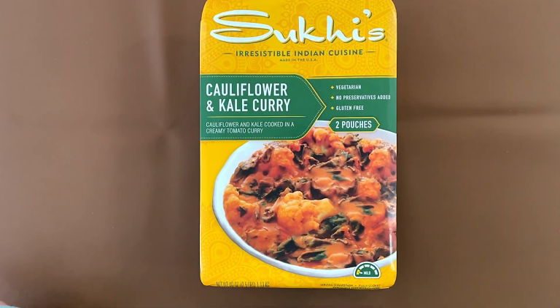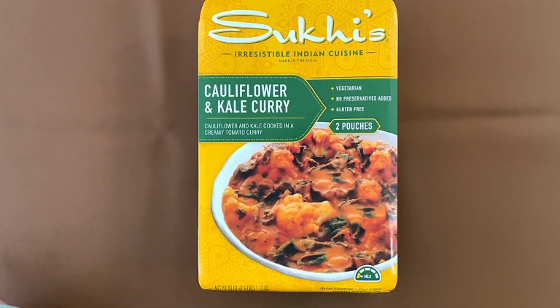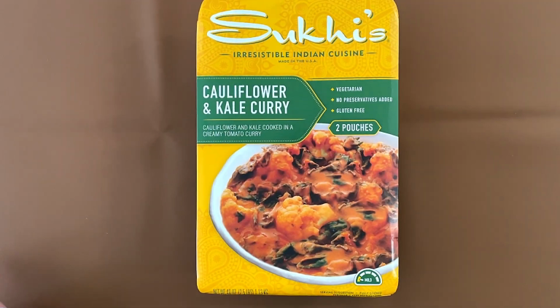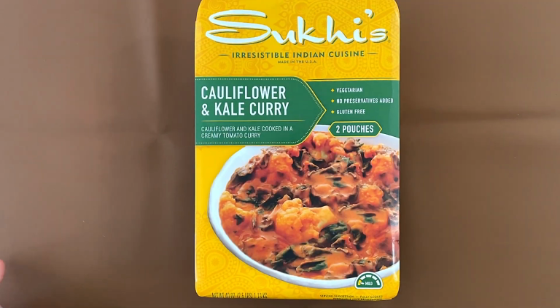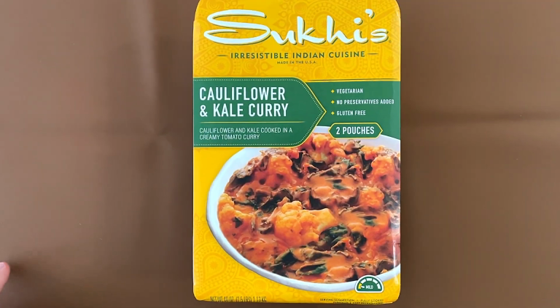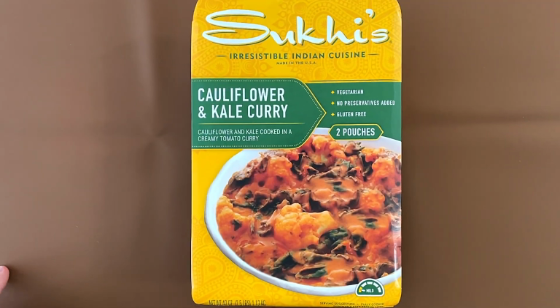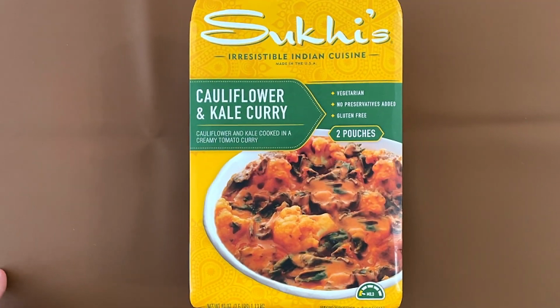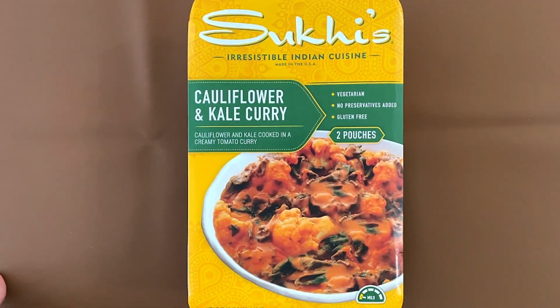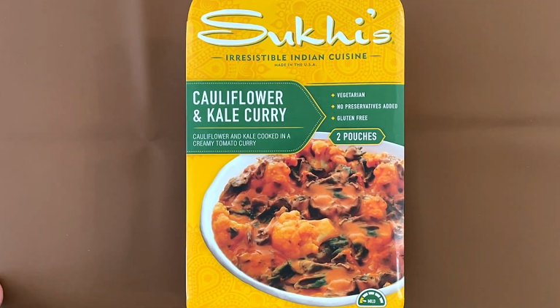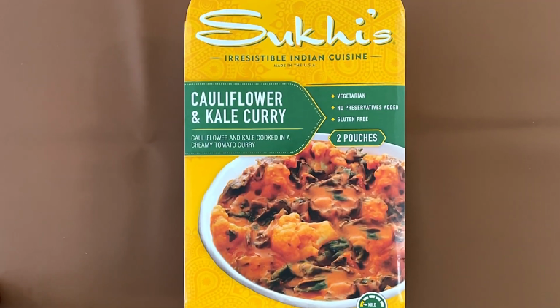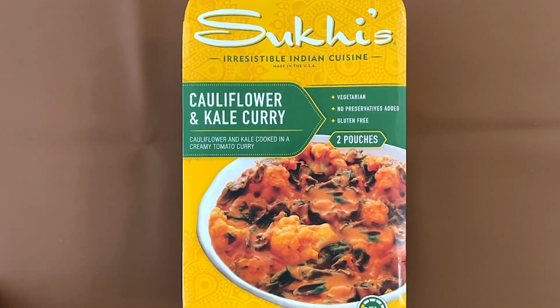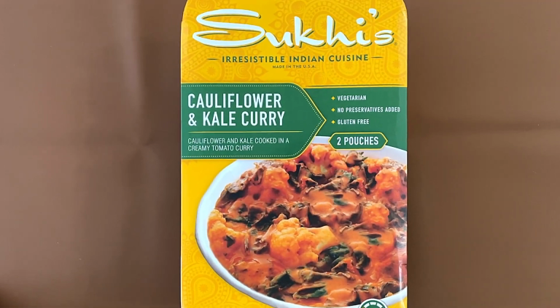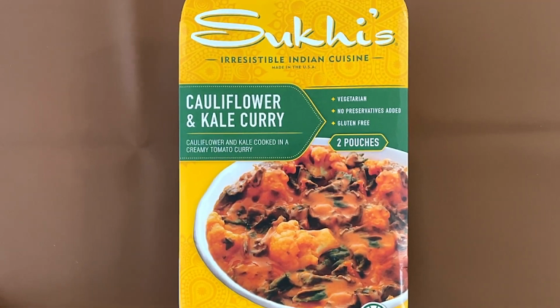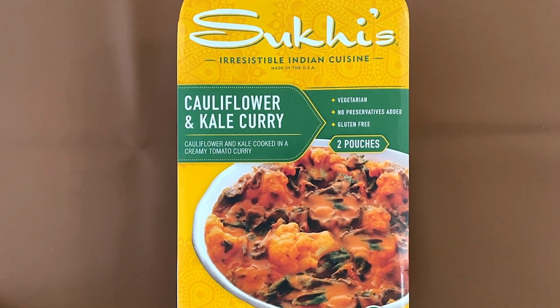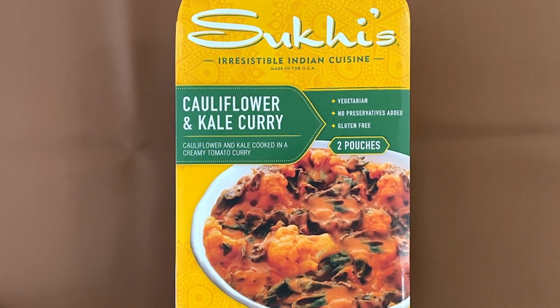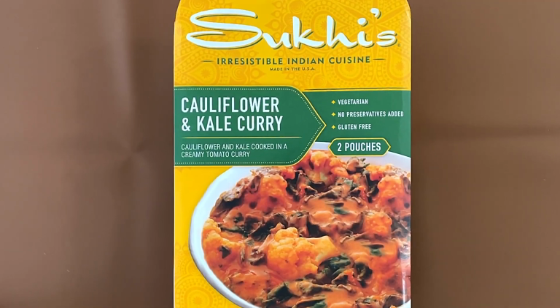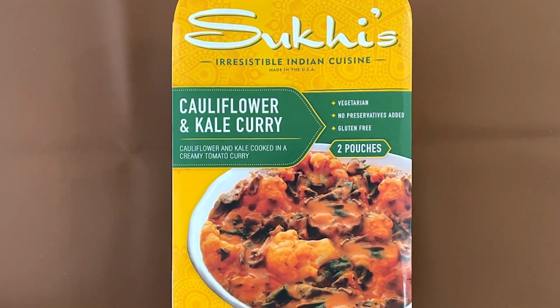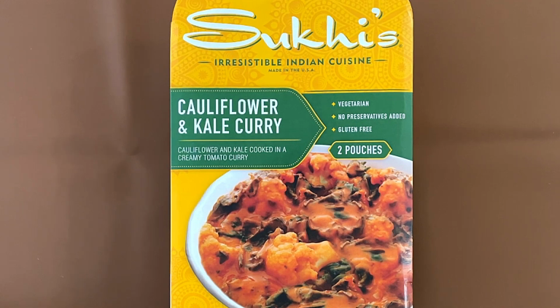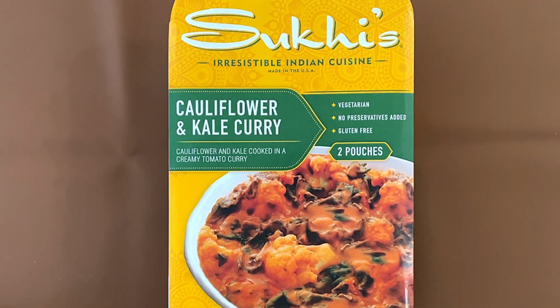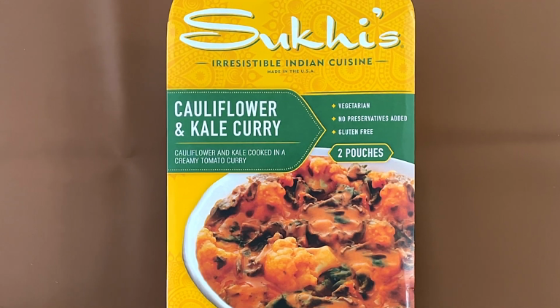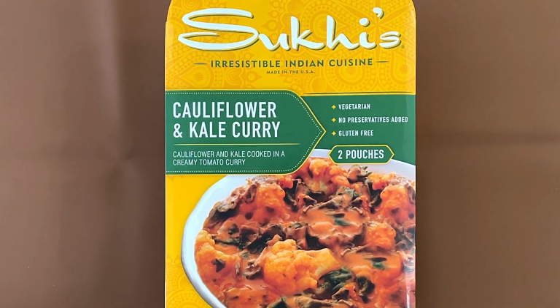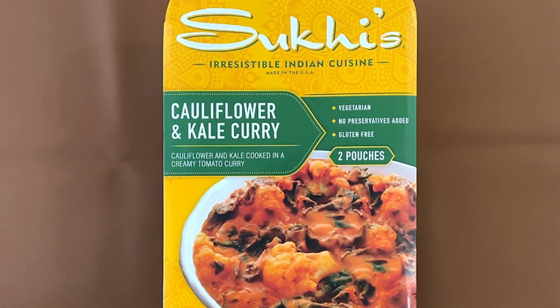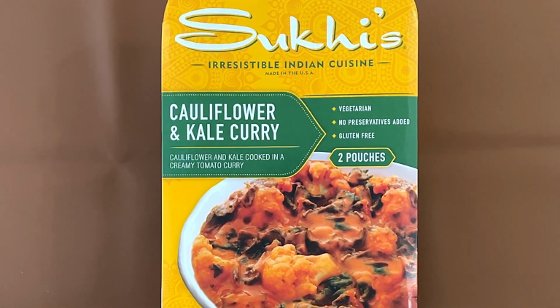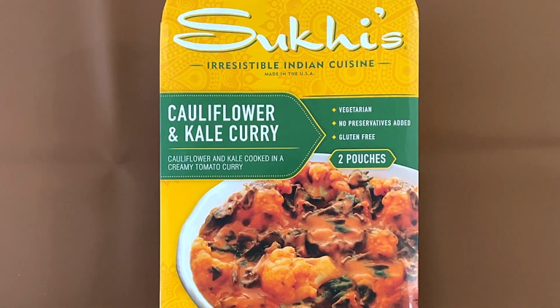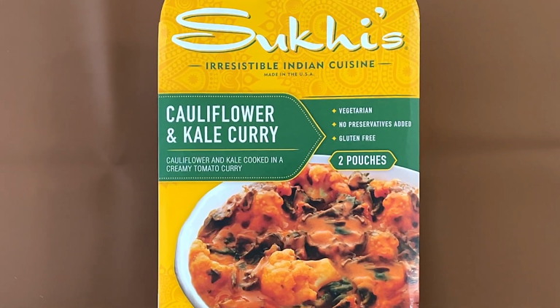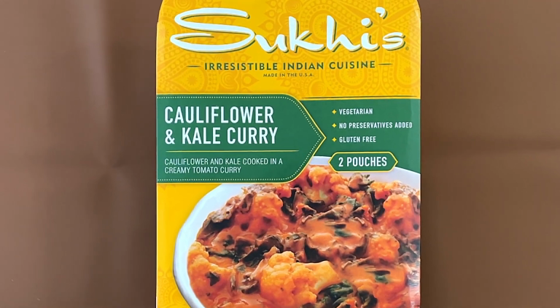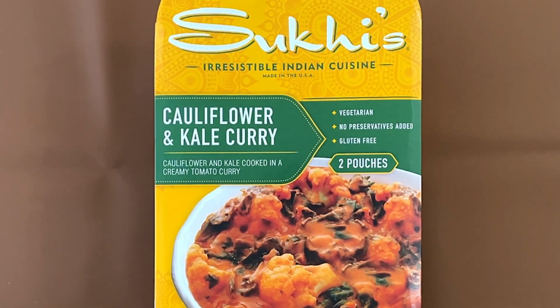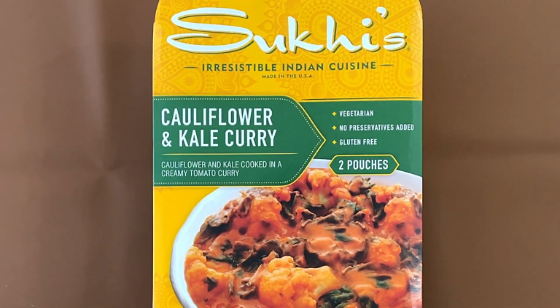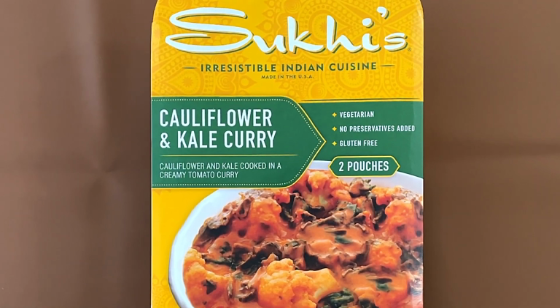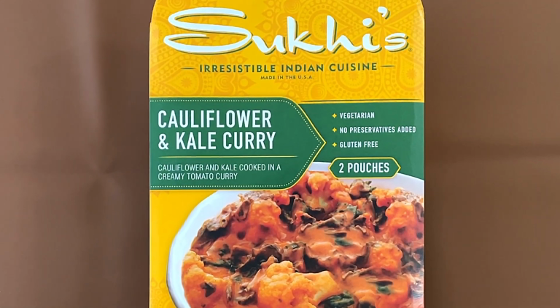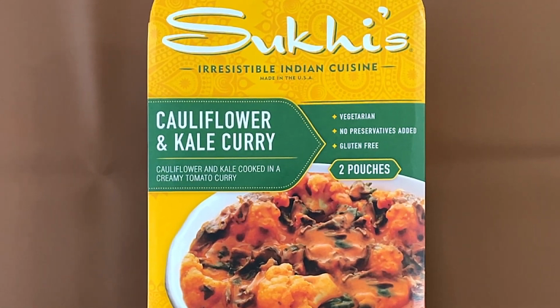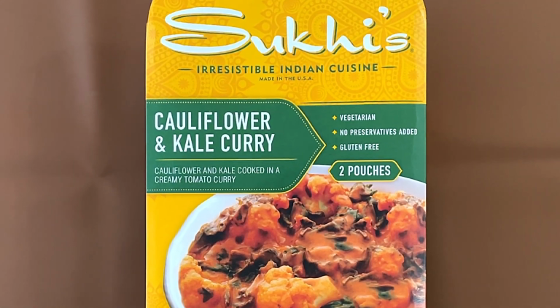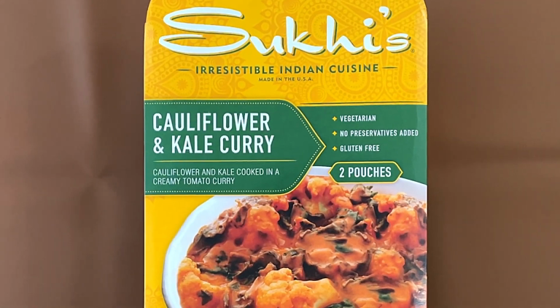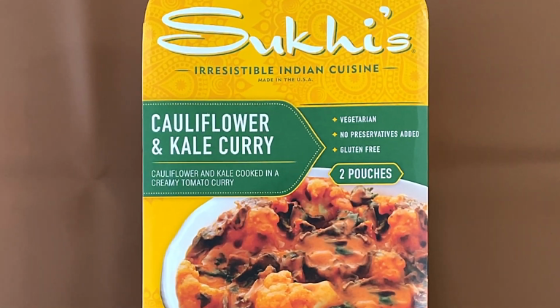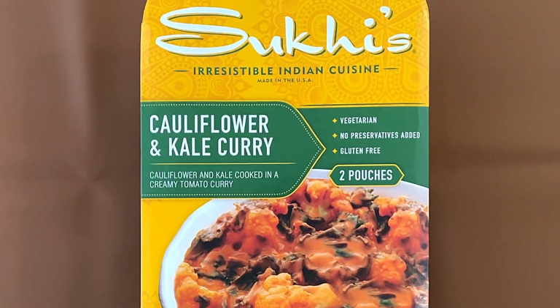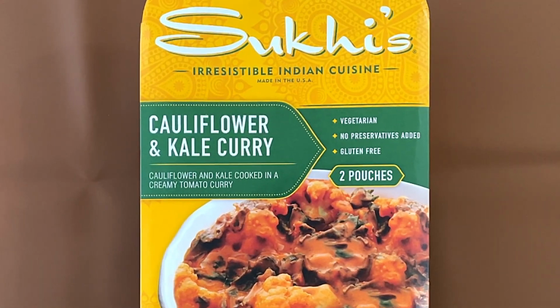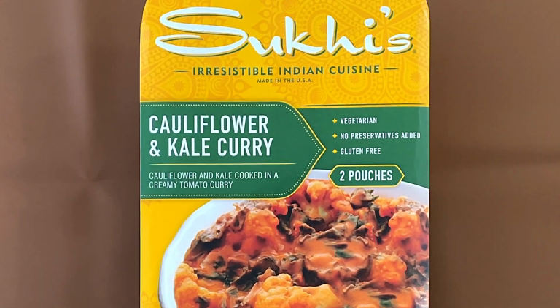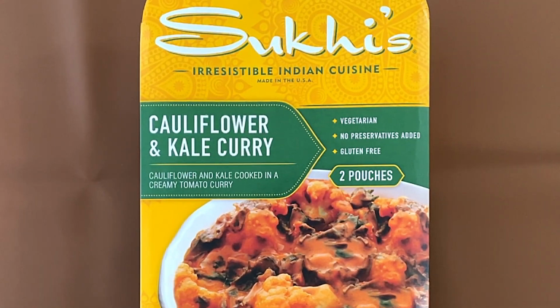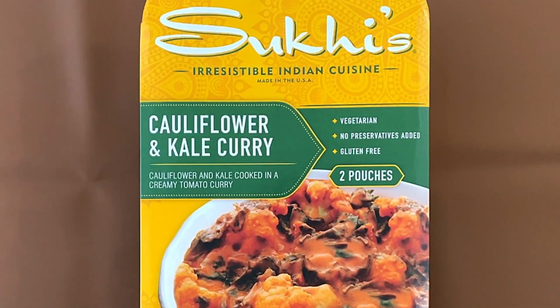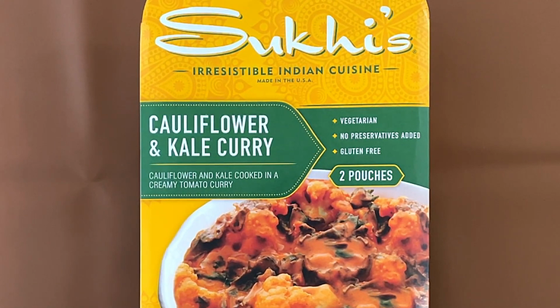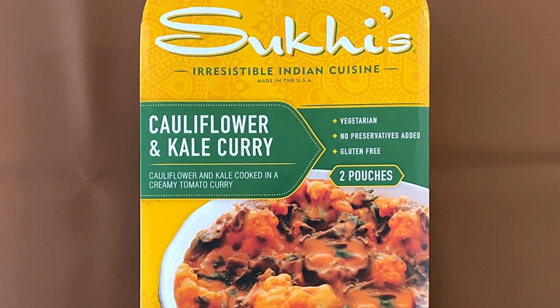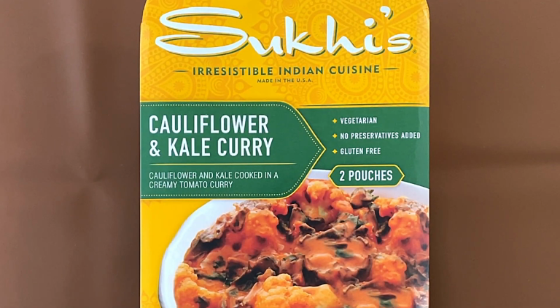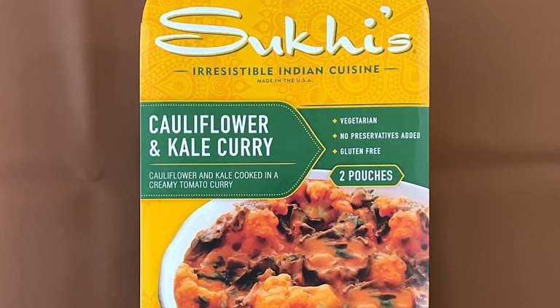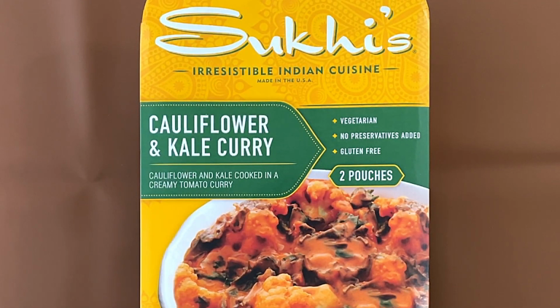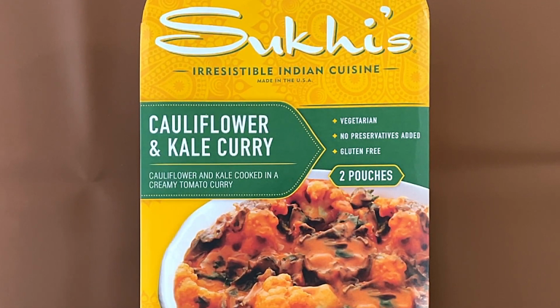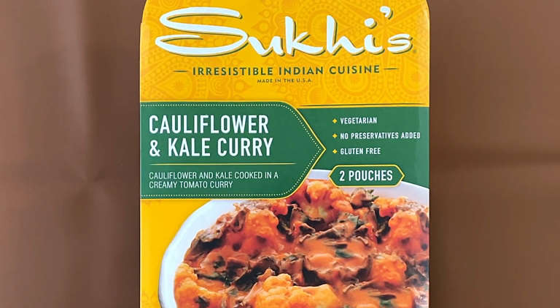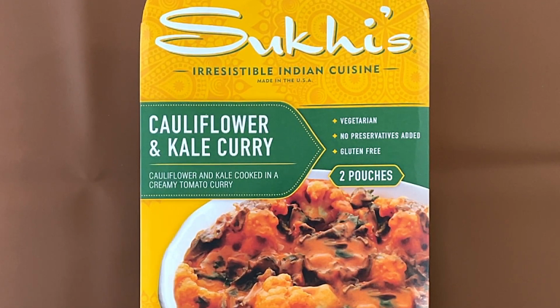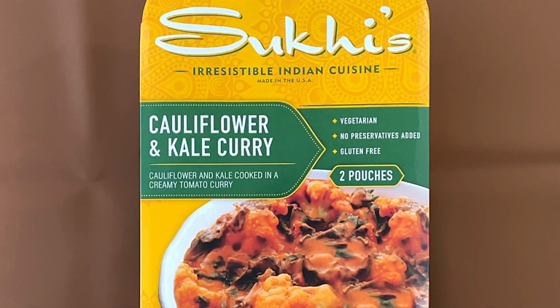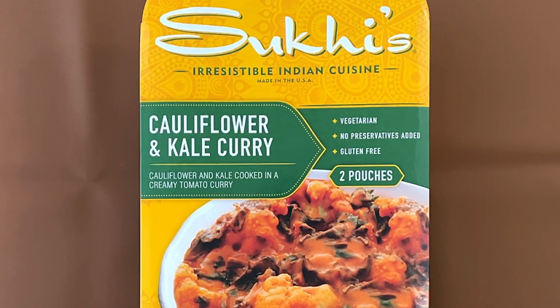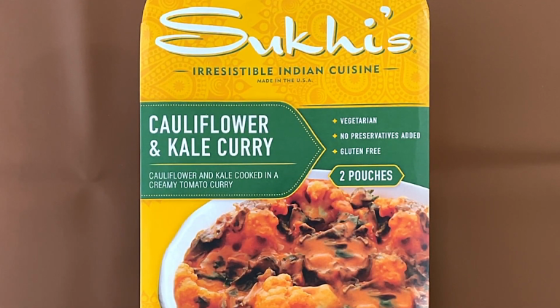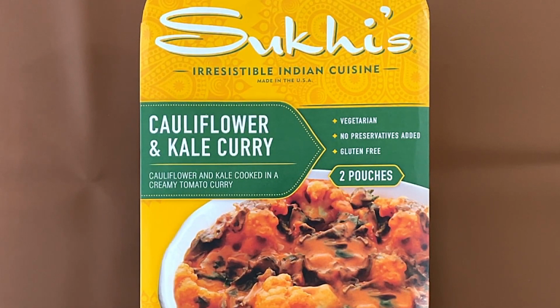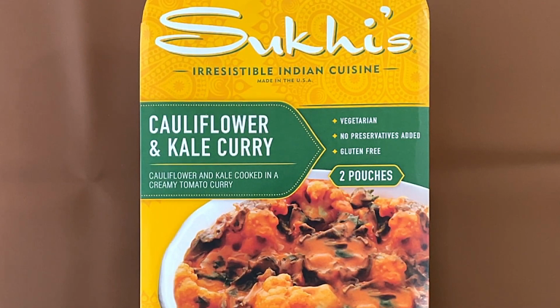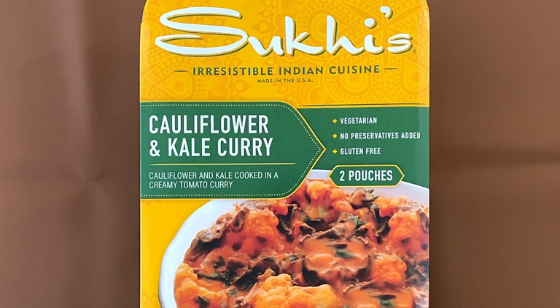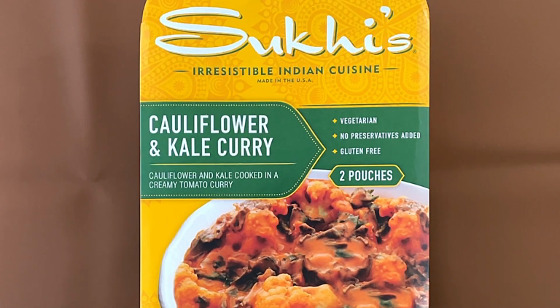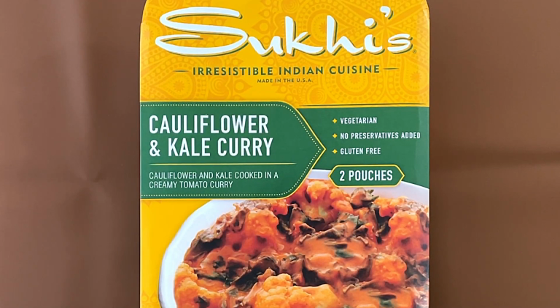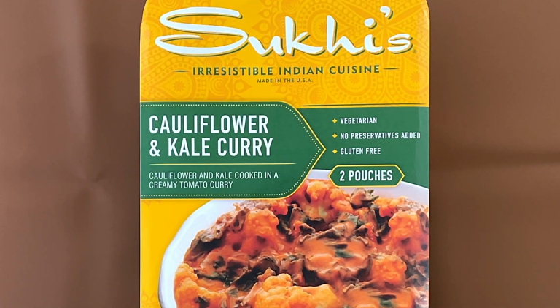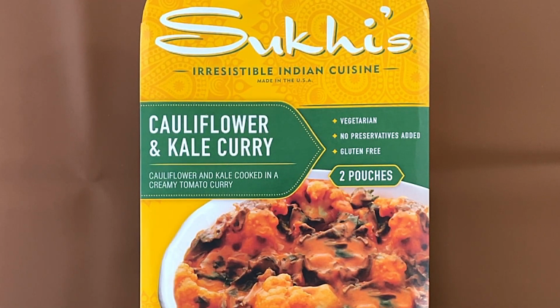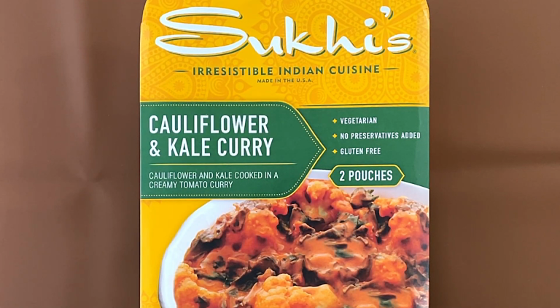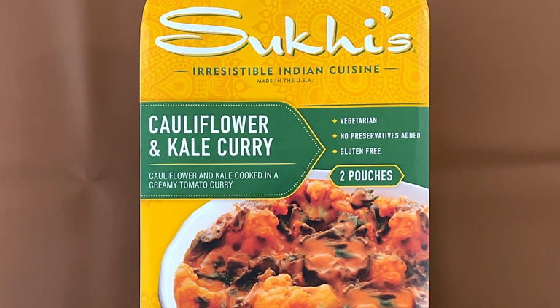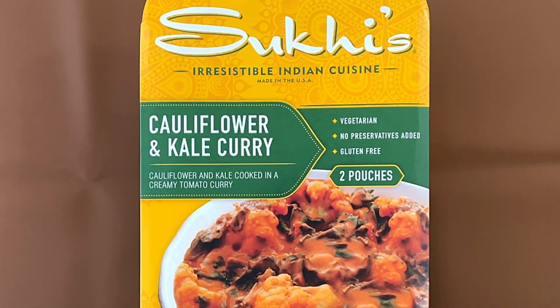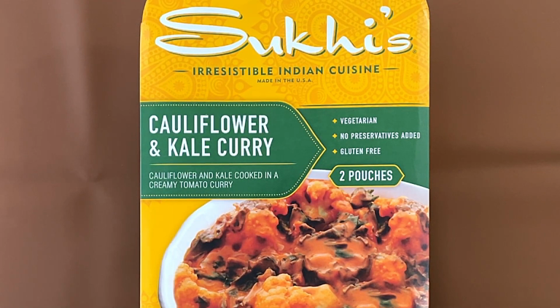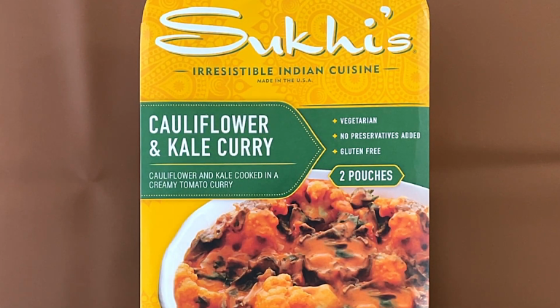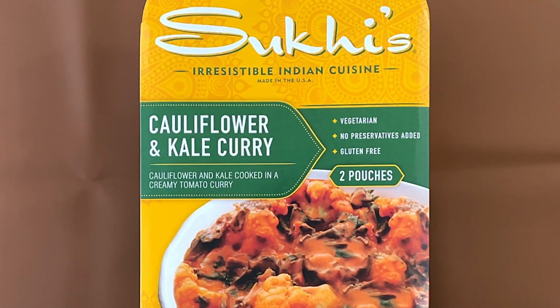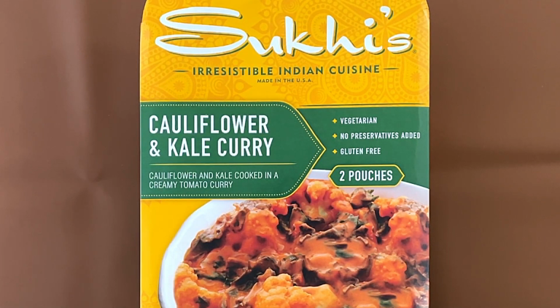Hello, tiny reviewer friends. Today we're reviewing Suki's Irresistible Indian Cuisine — Cauliflower and Kale Curry.